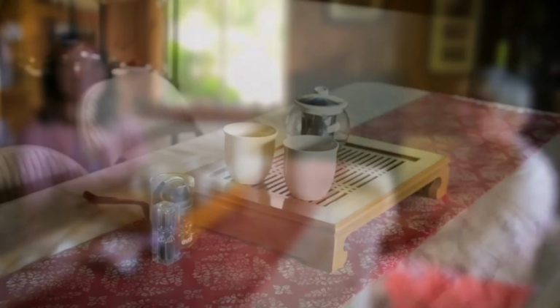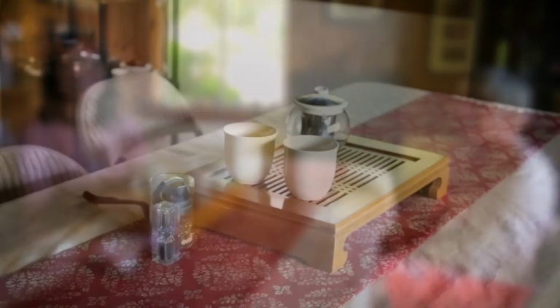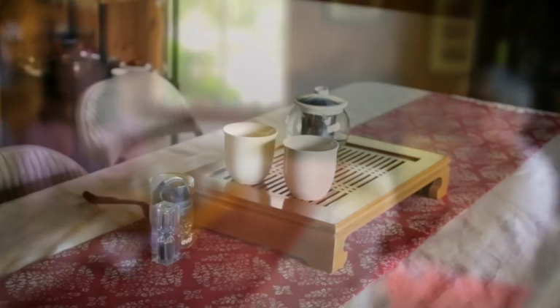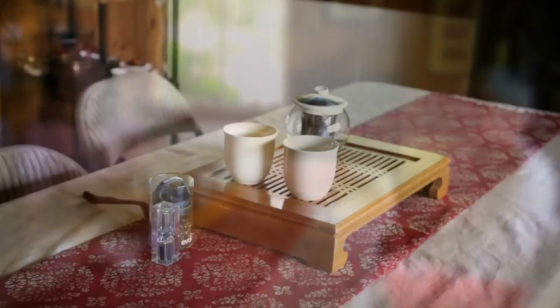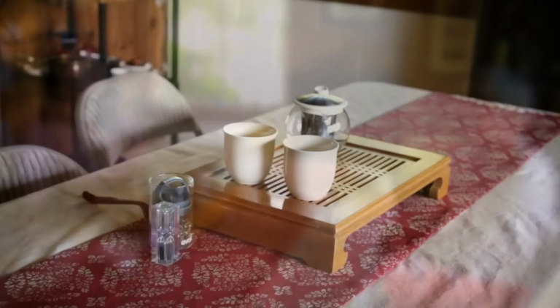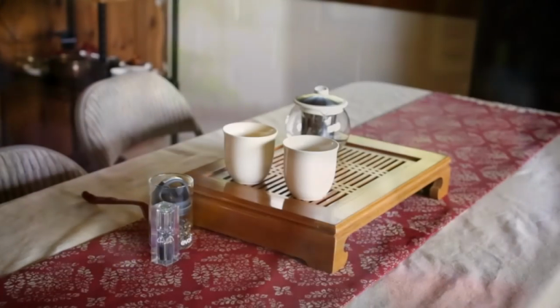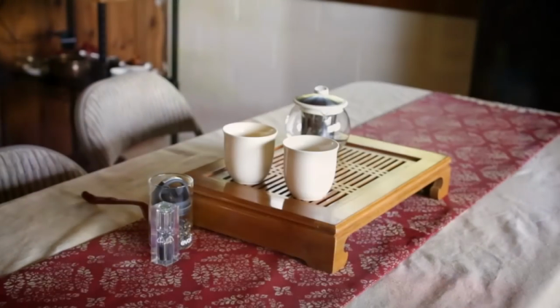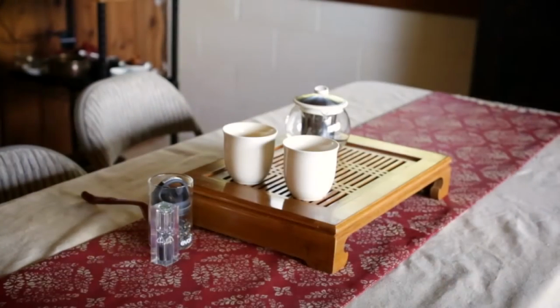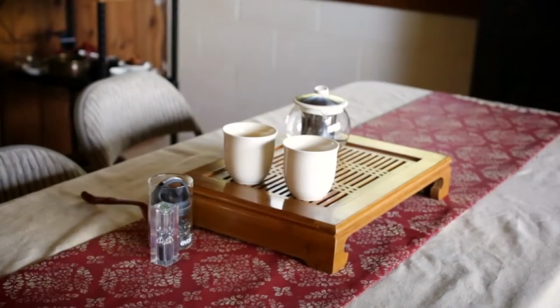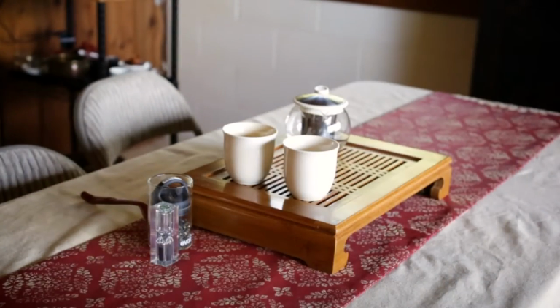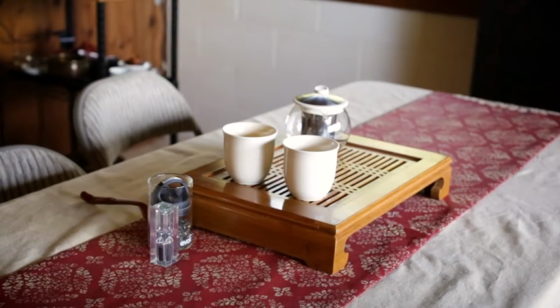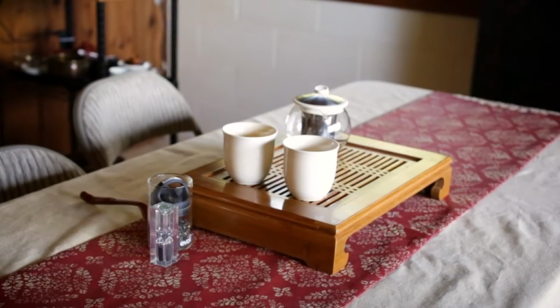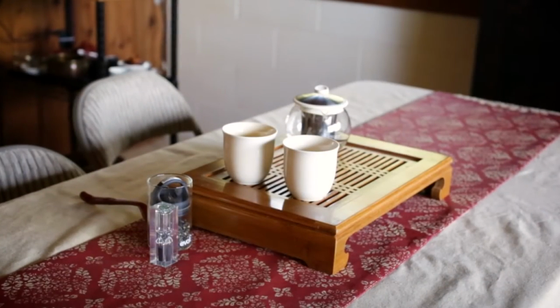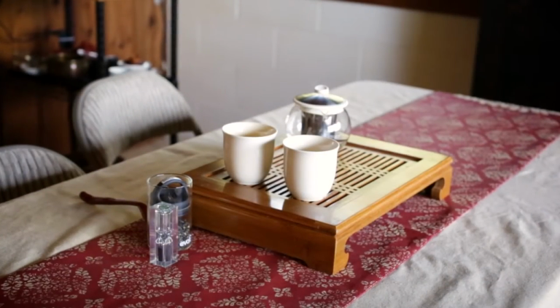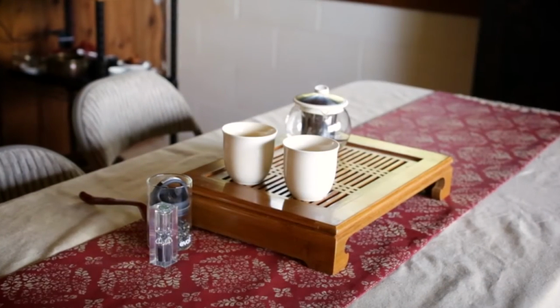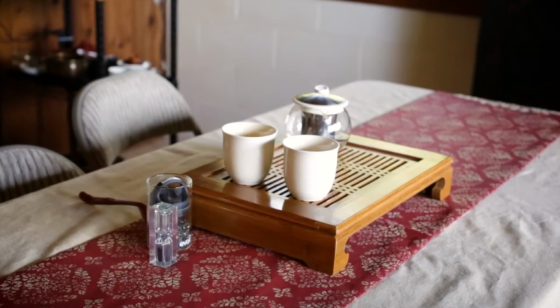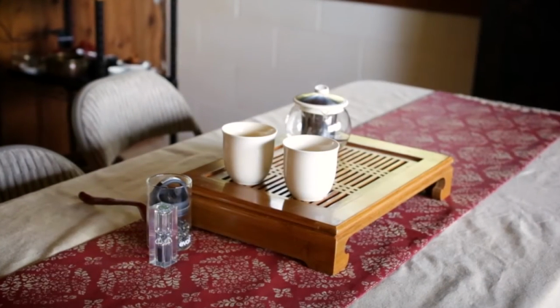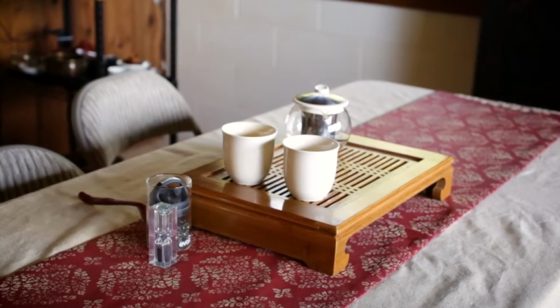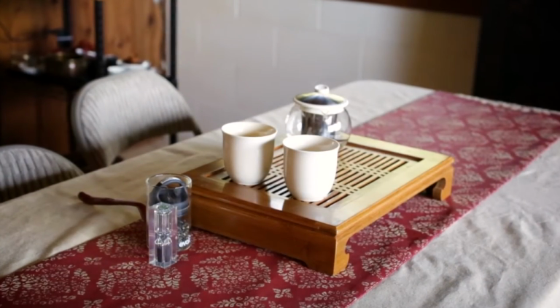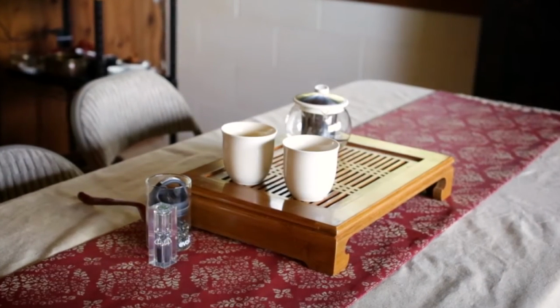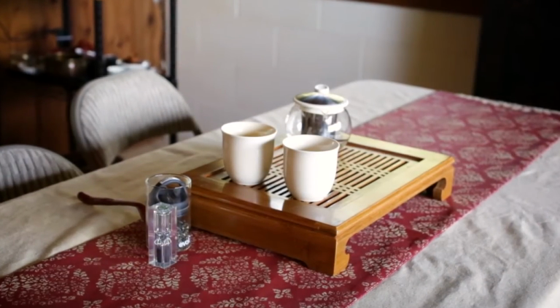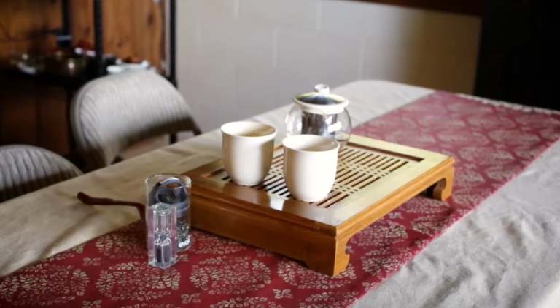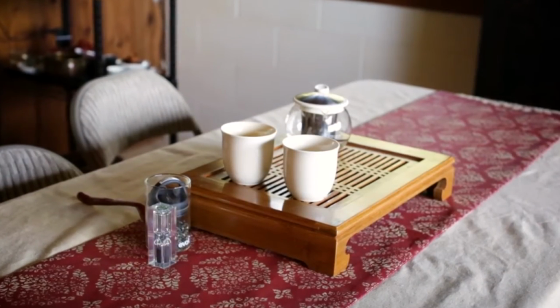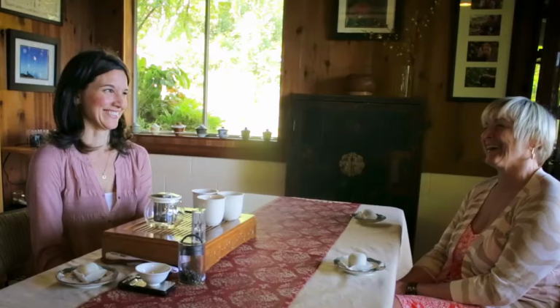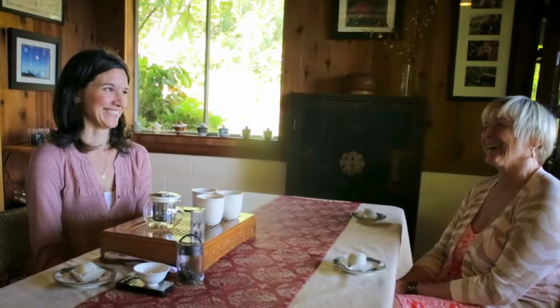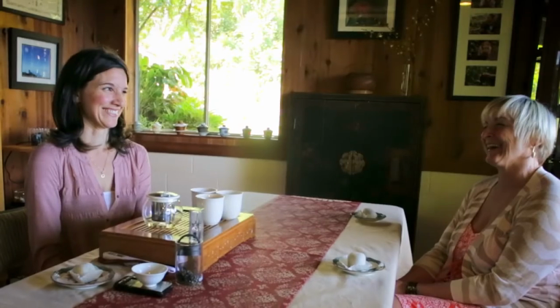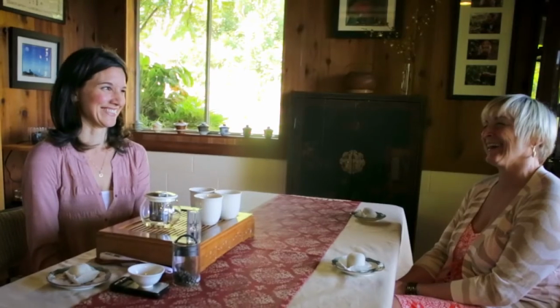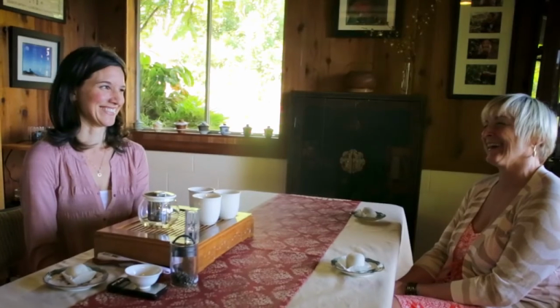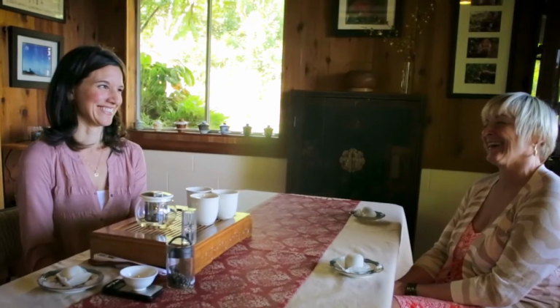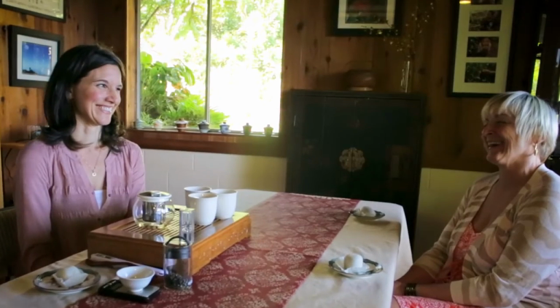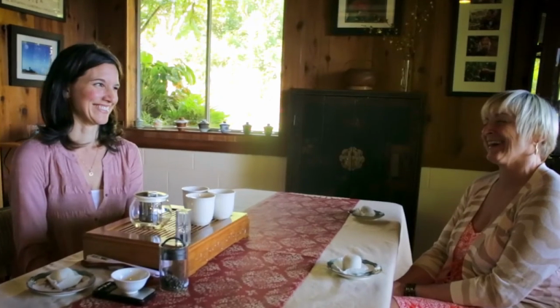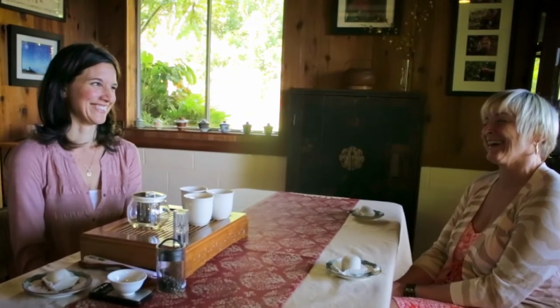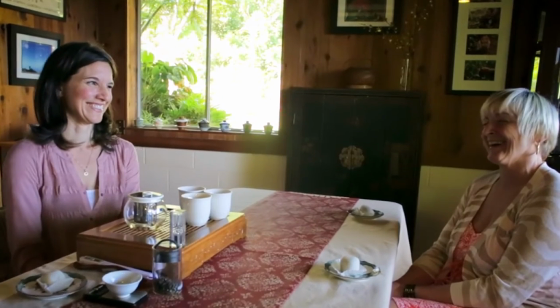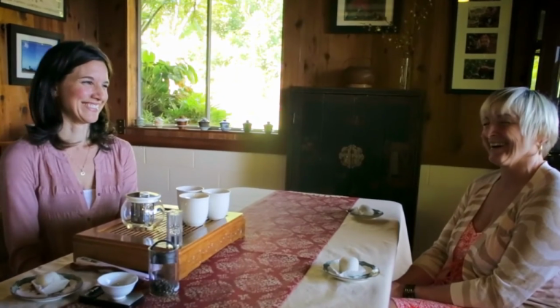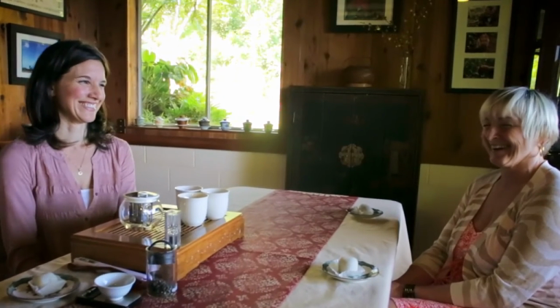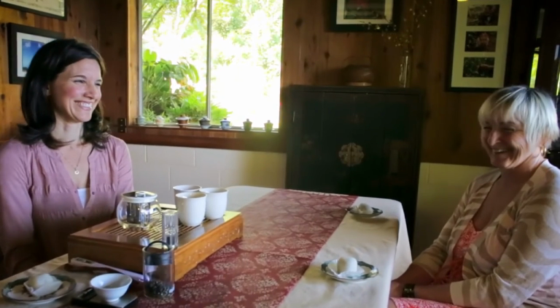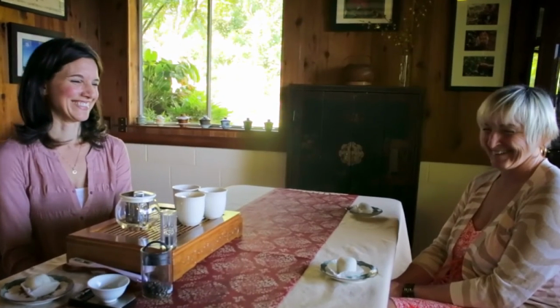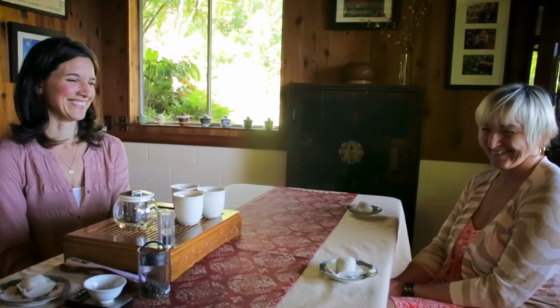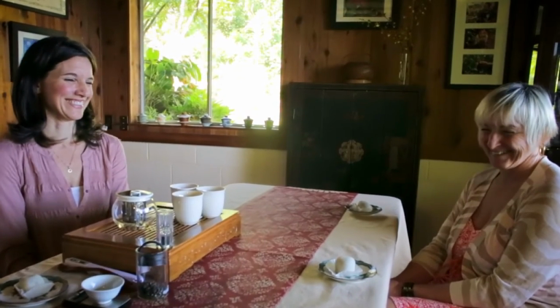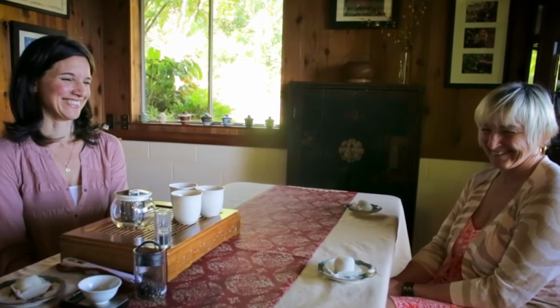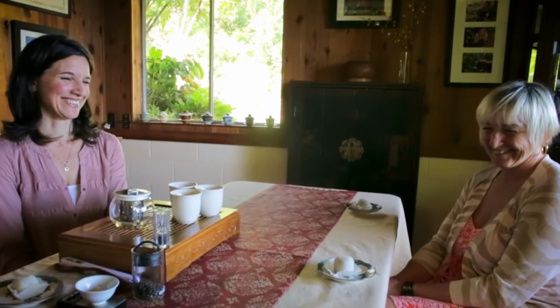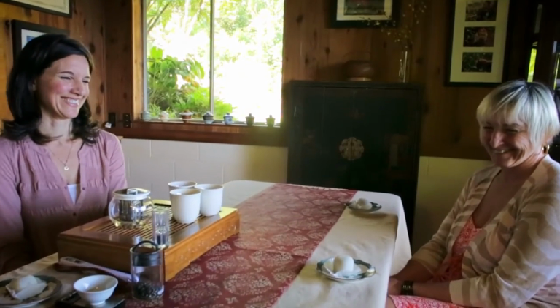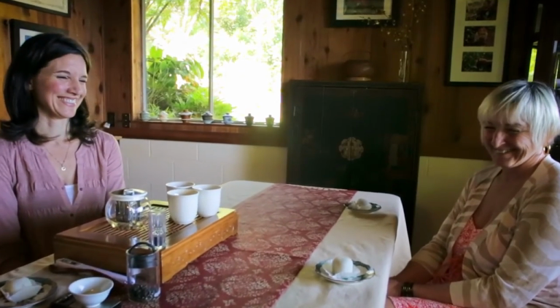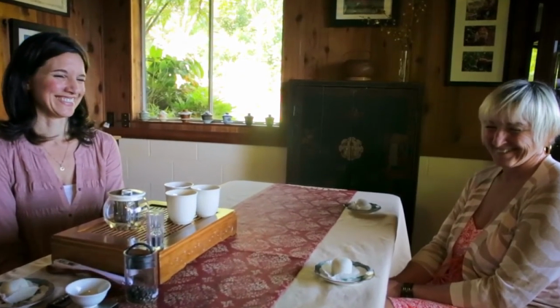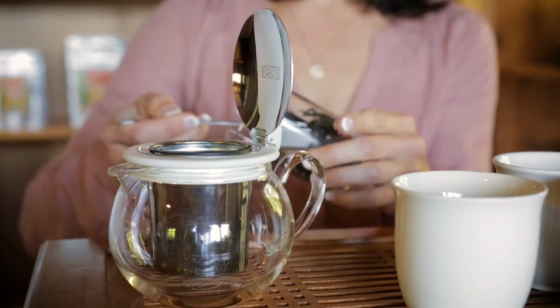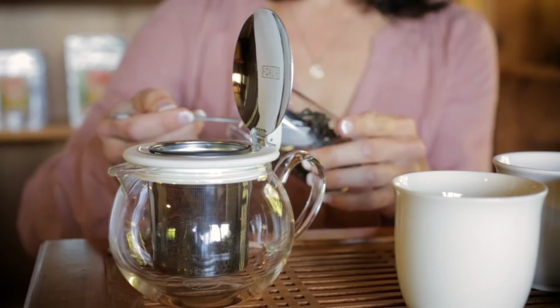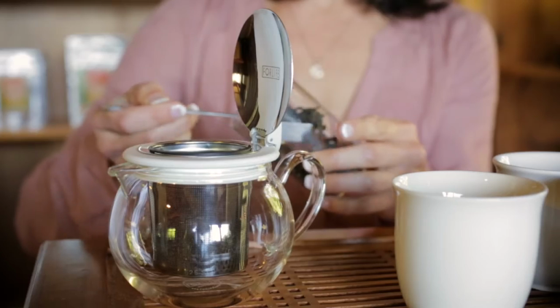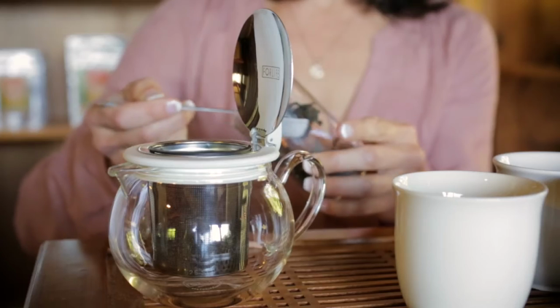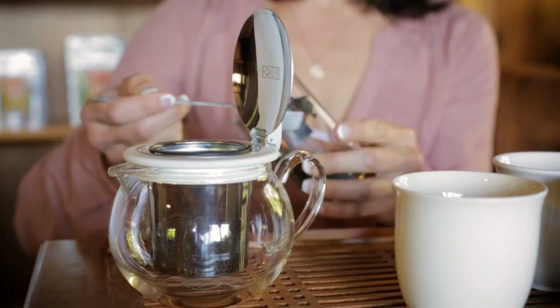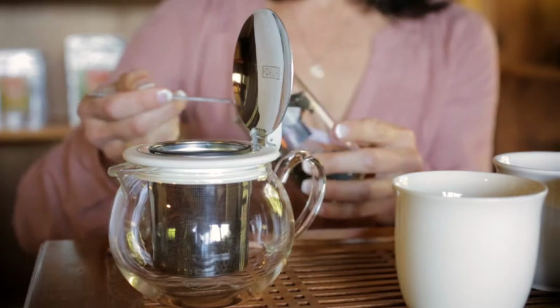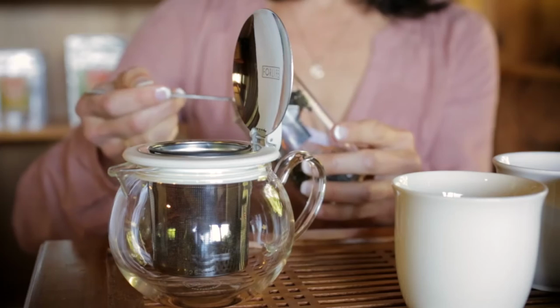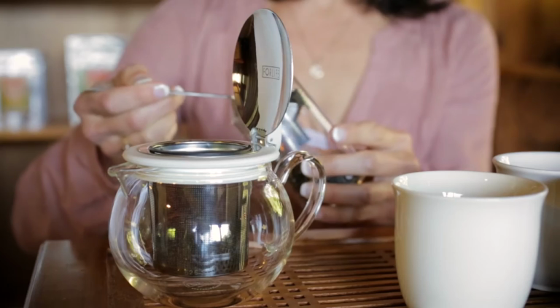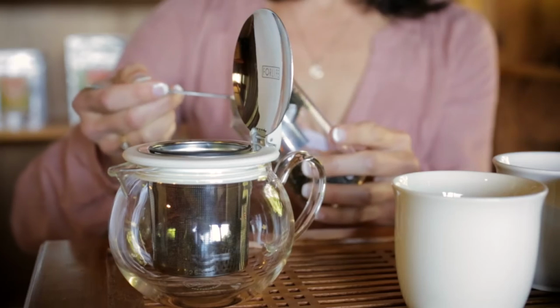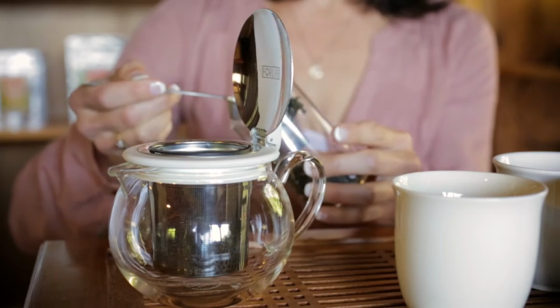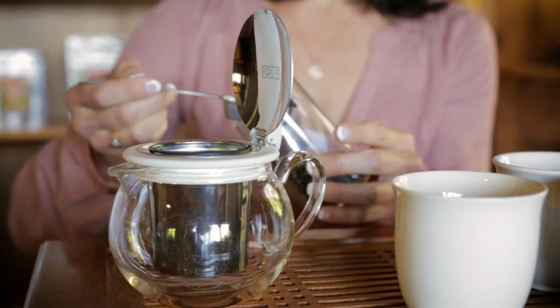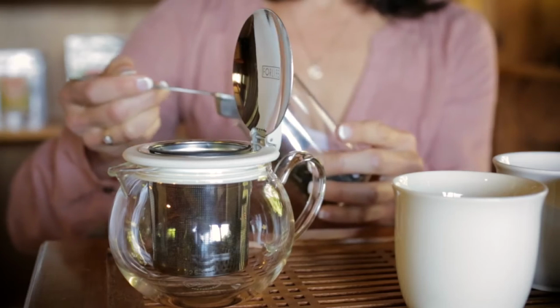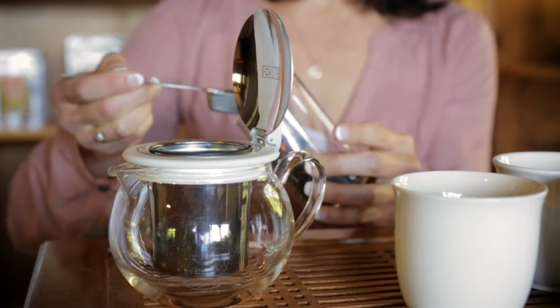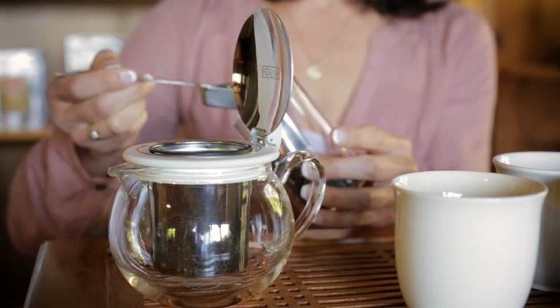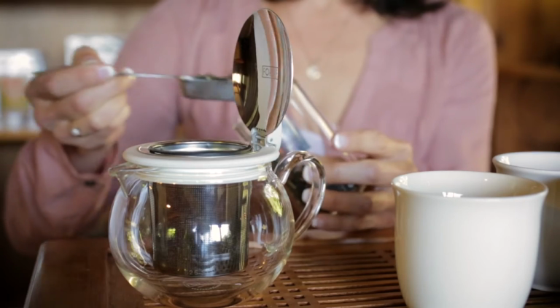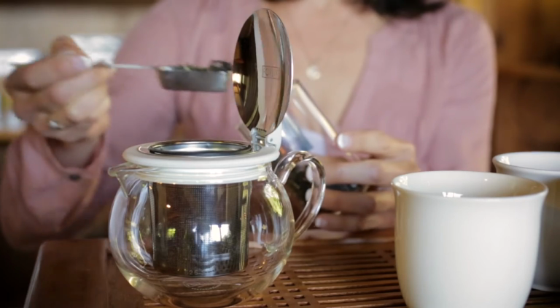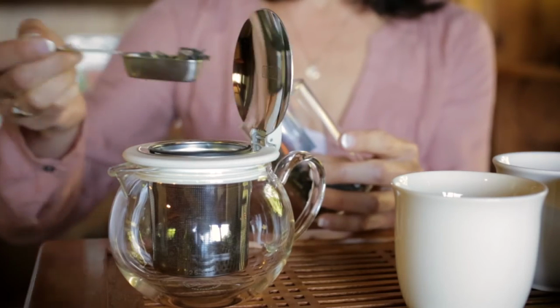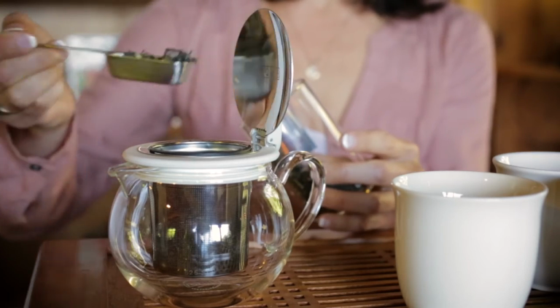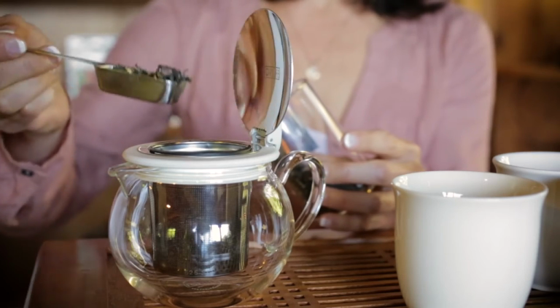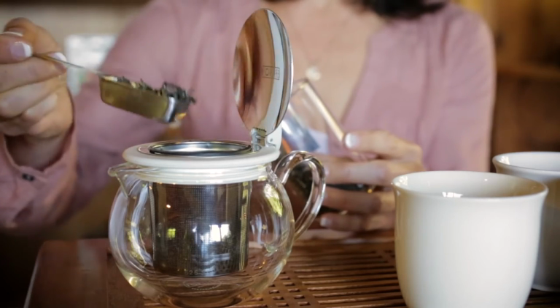For this small pot, for myself and a friend, I'm going to use two heaping tablespoons.